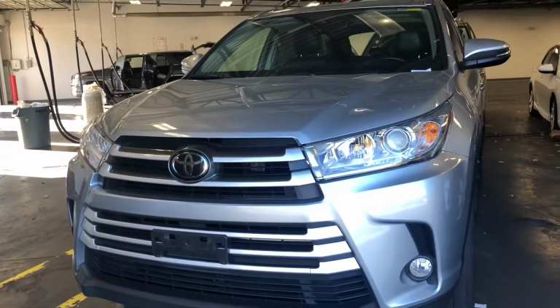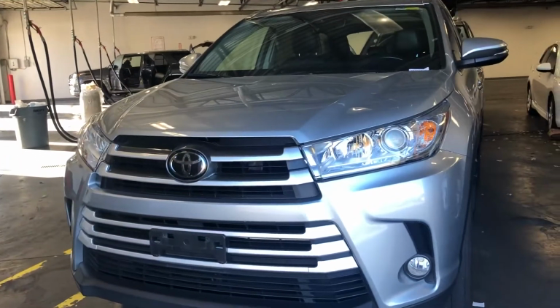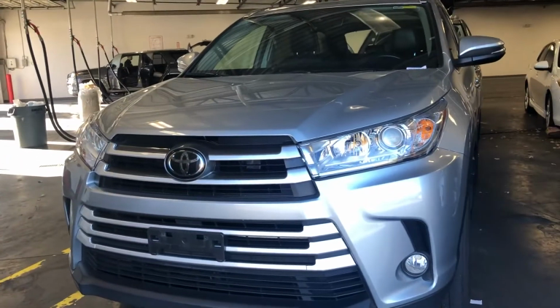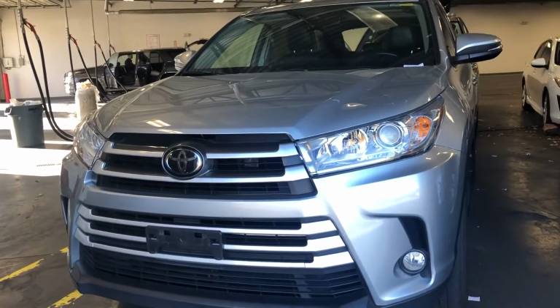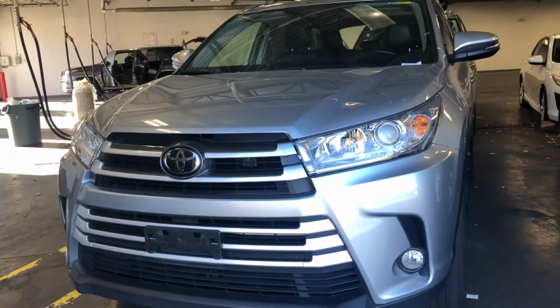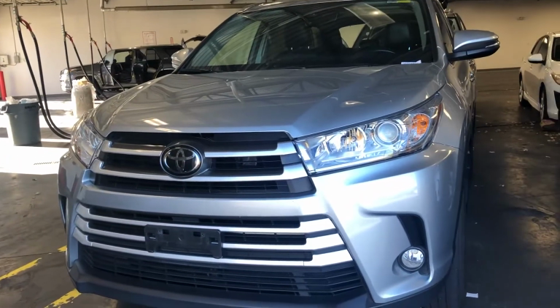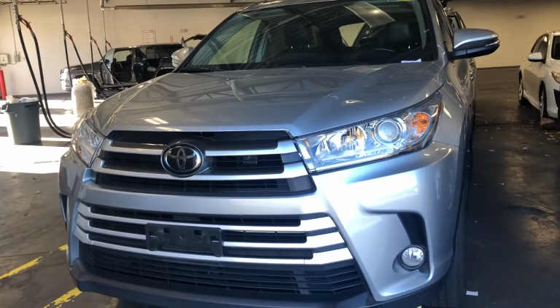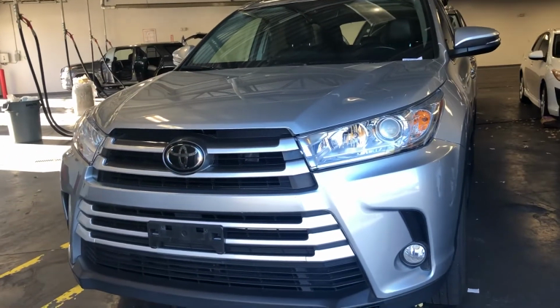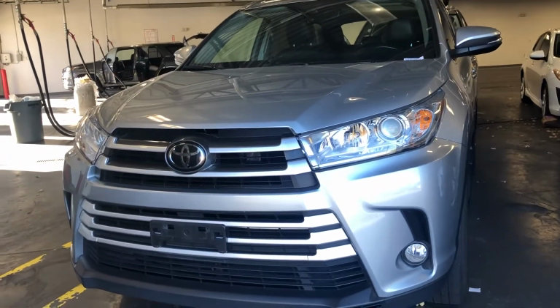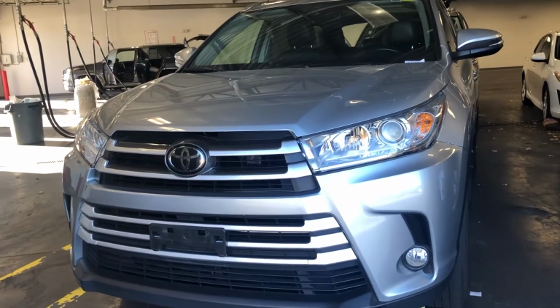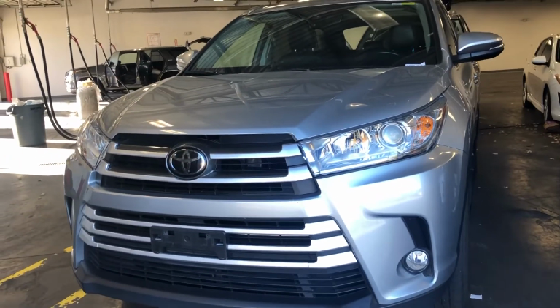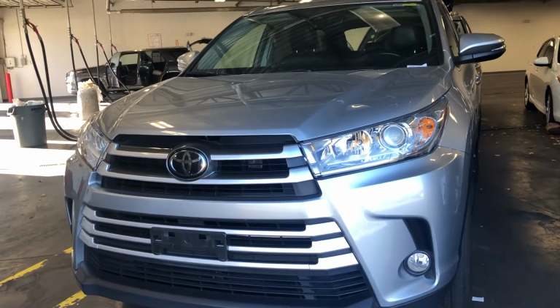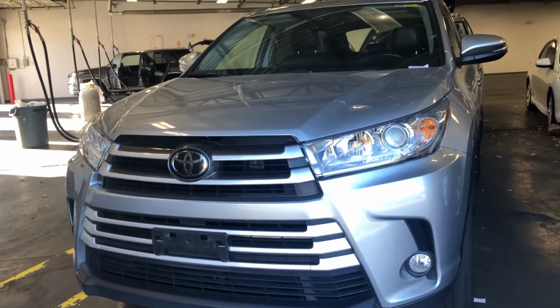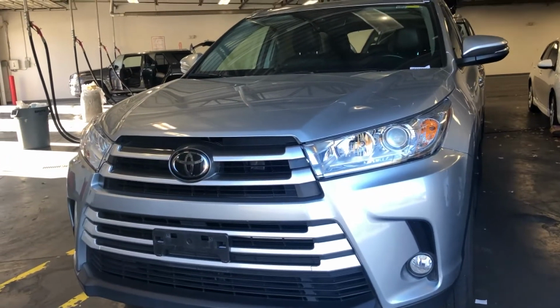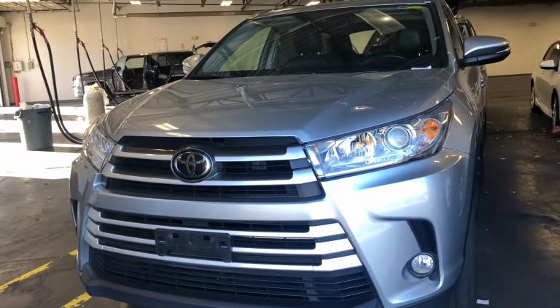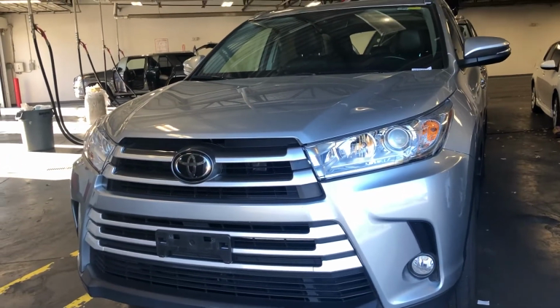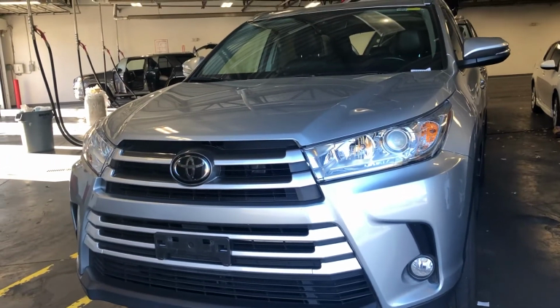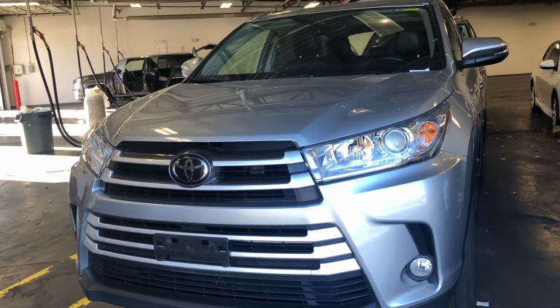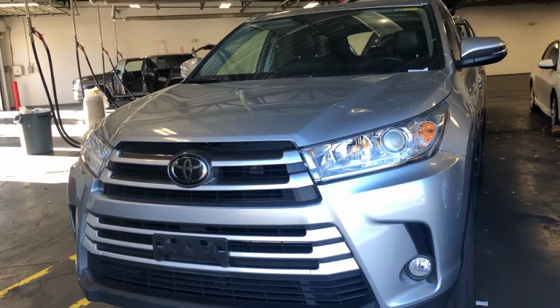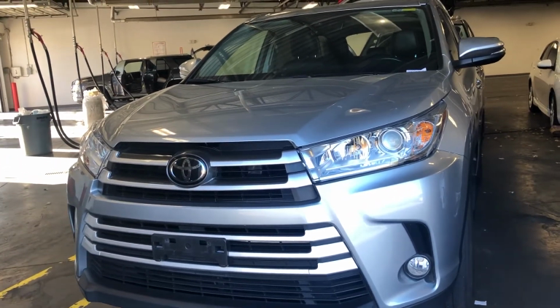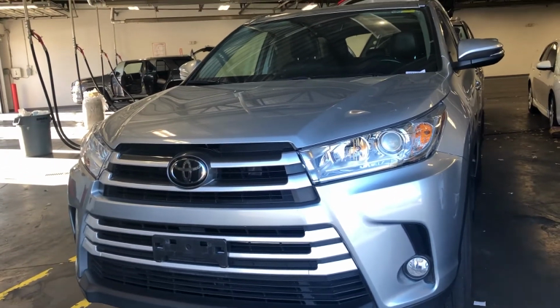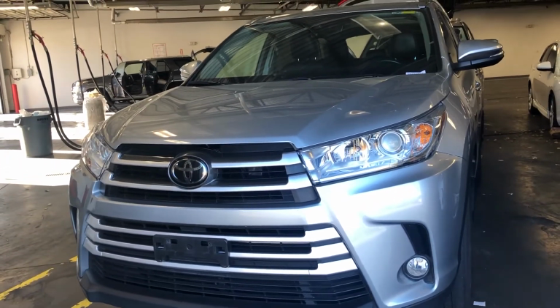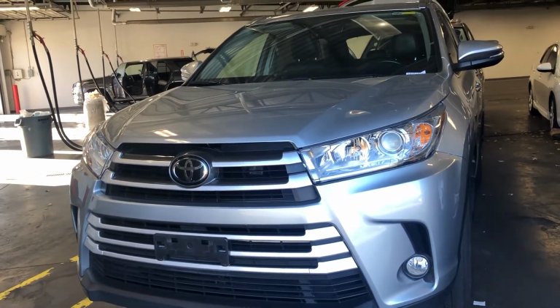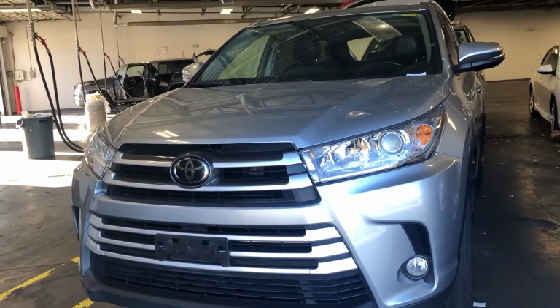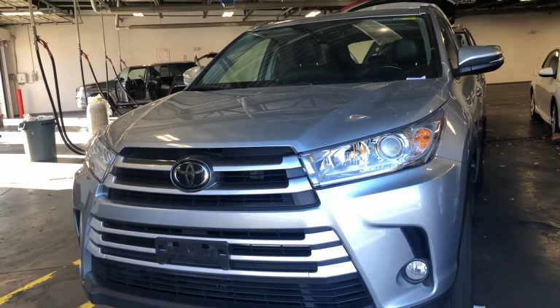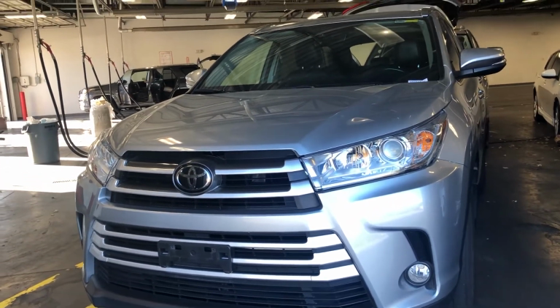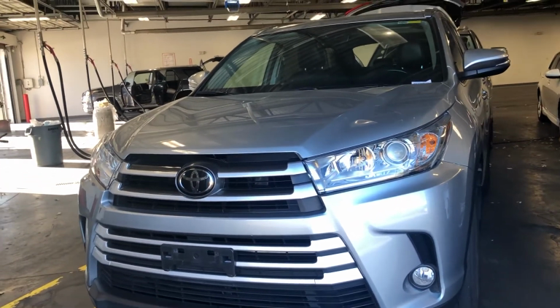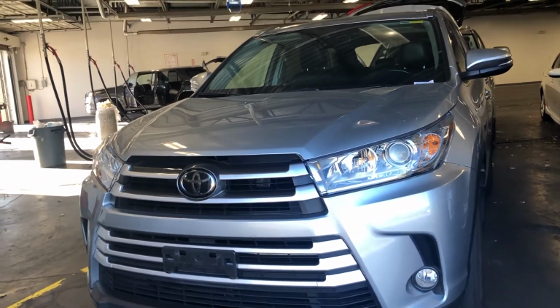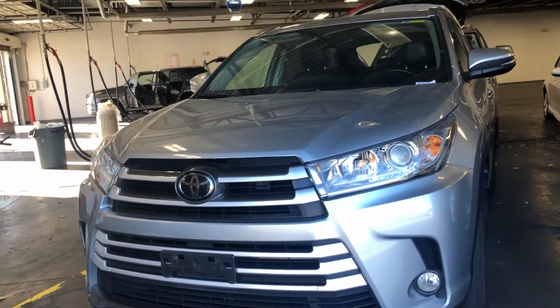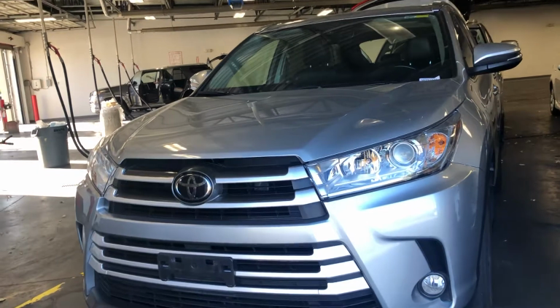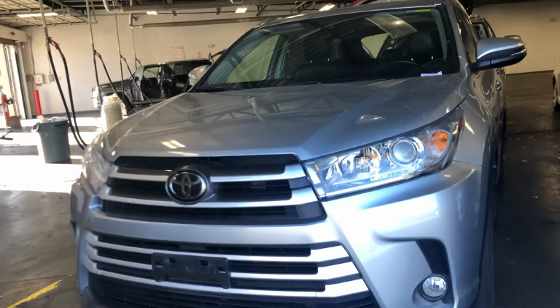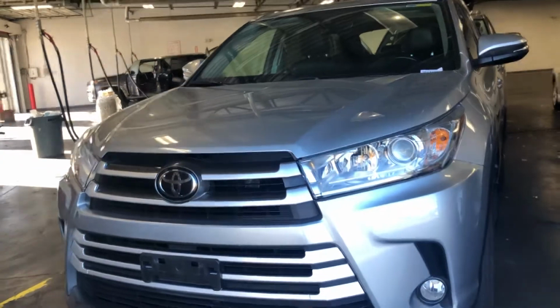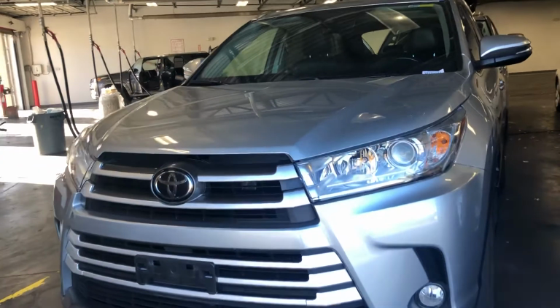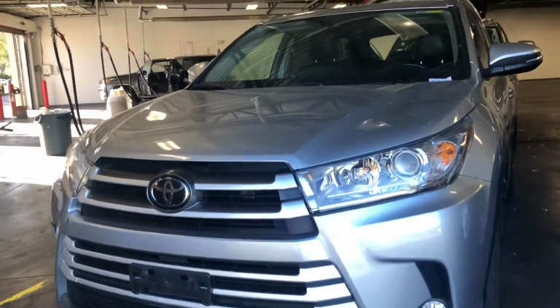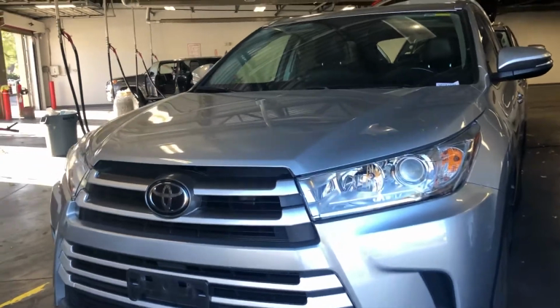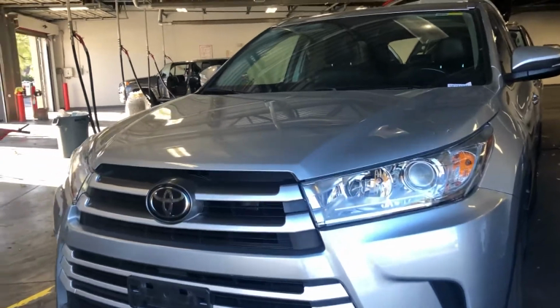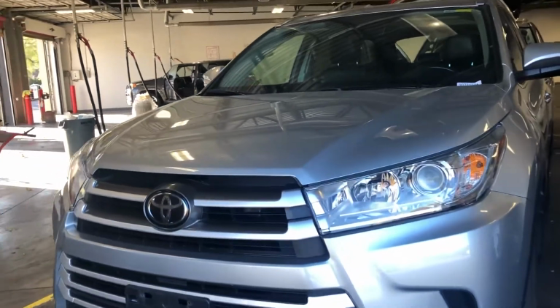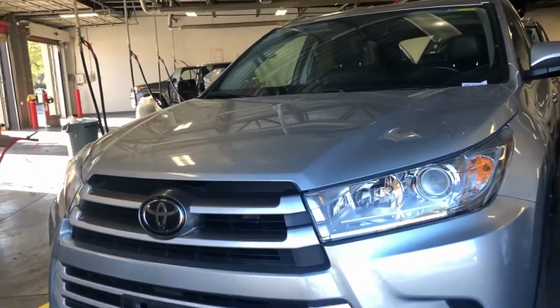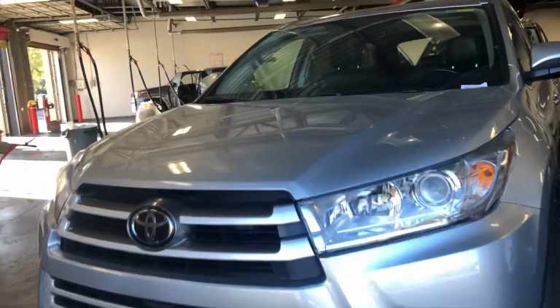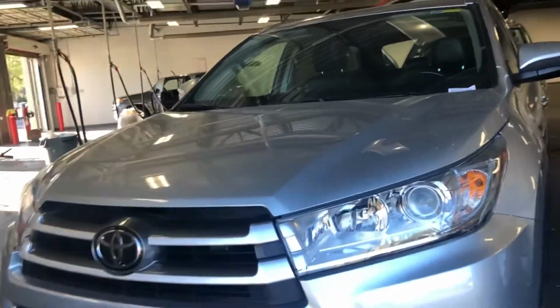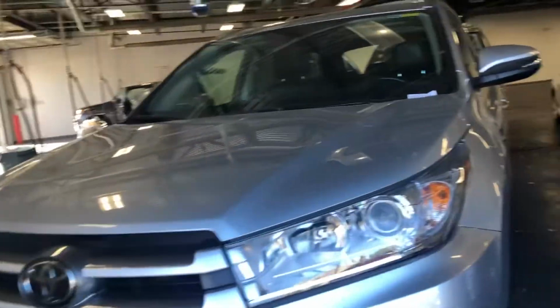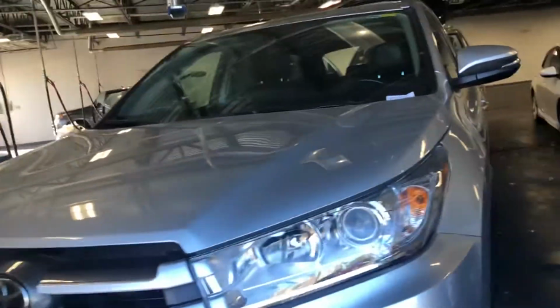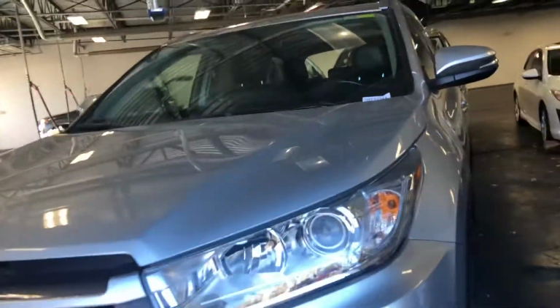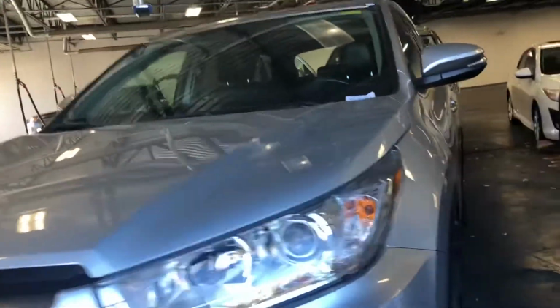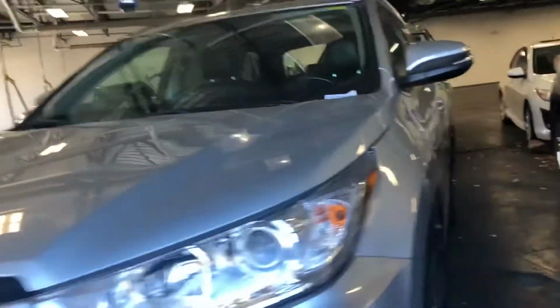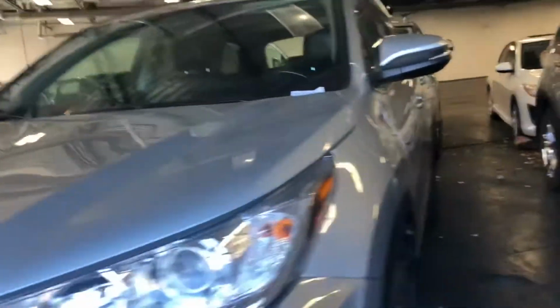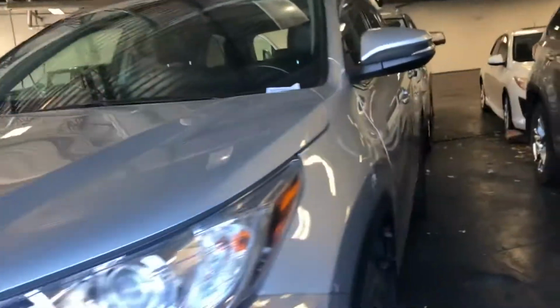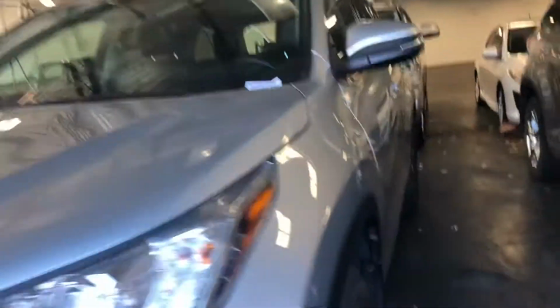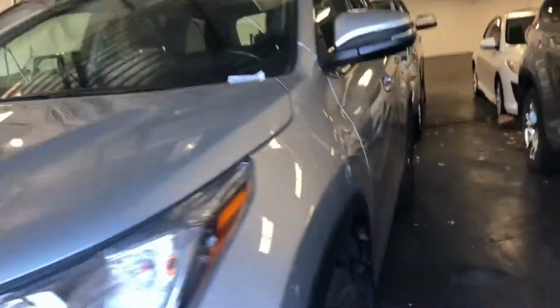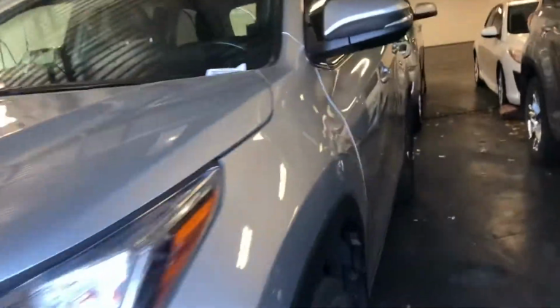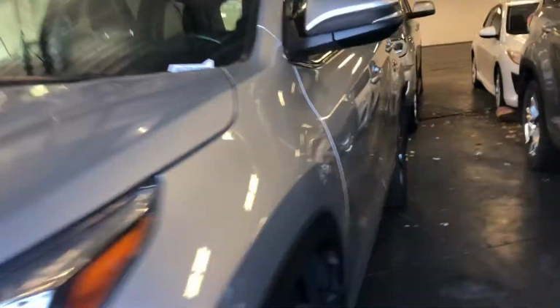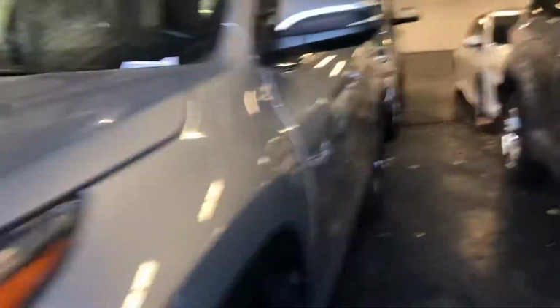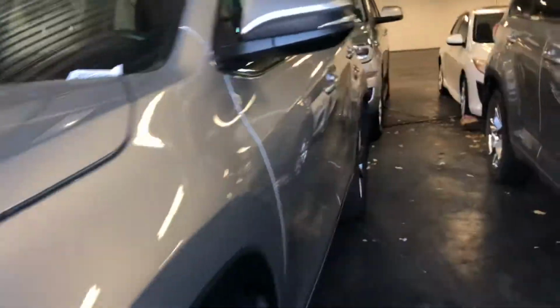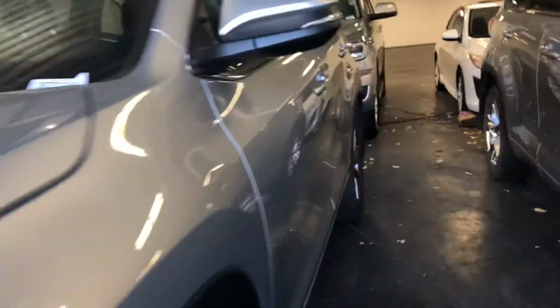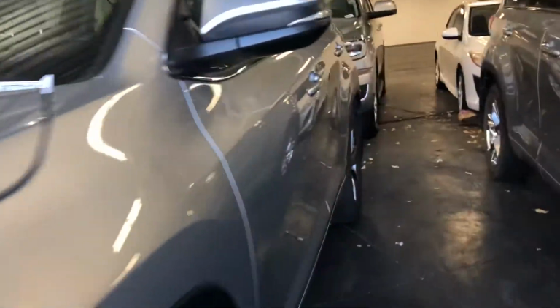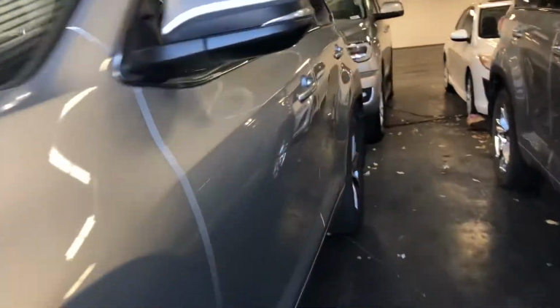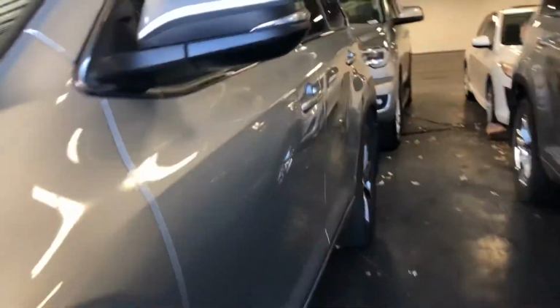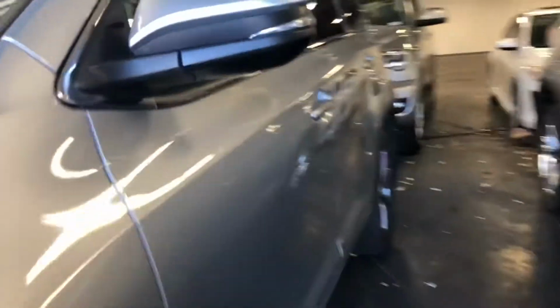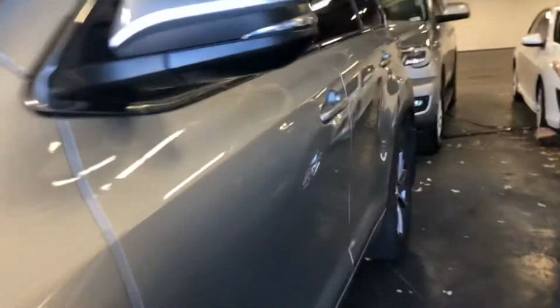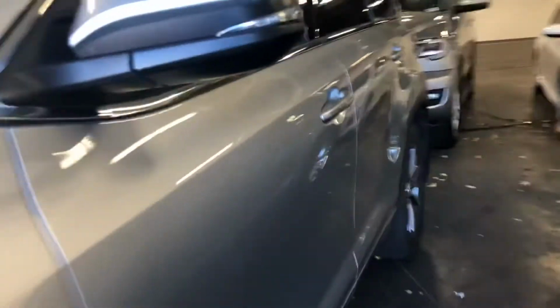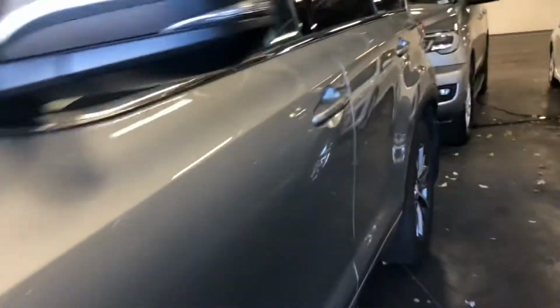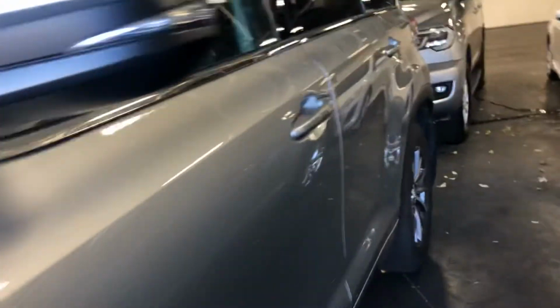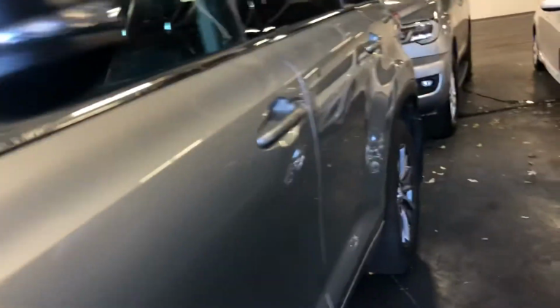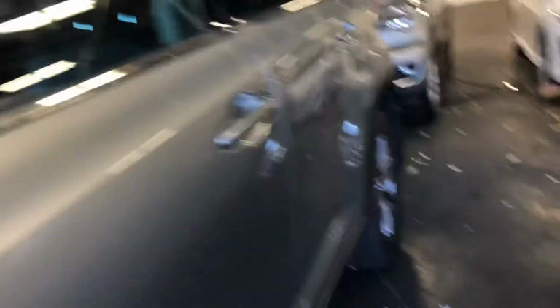Hi Ammon, this is Dan here from Martinelli Toyota. Right here I have for you our 2017 Toyota Highlander in the color silver.